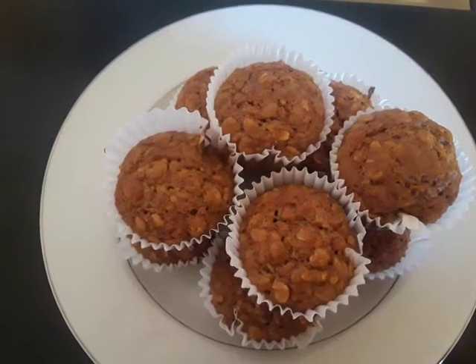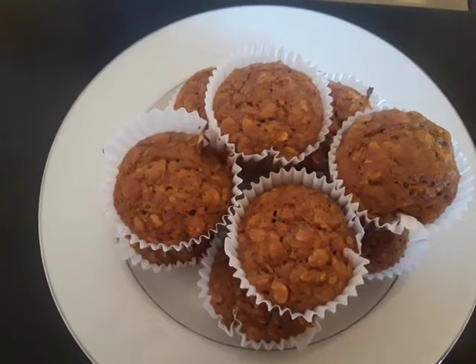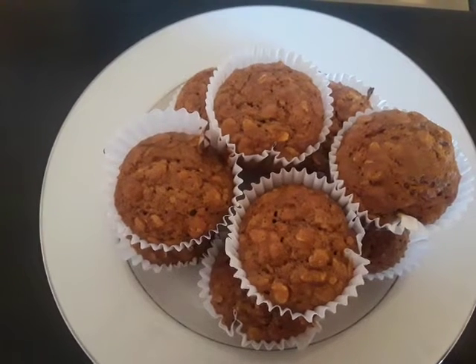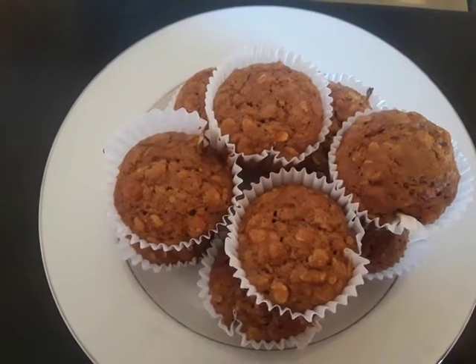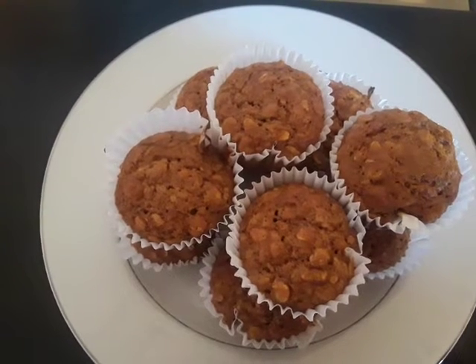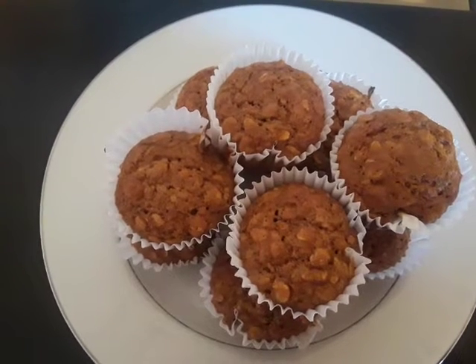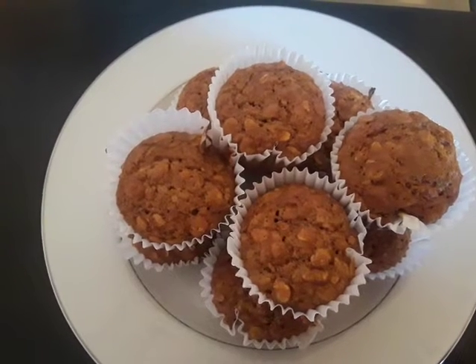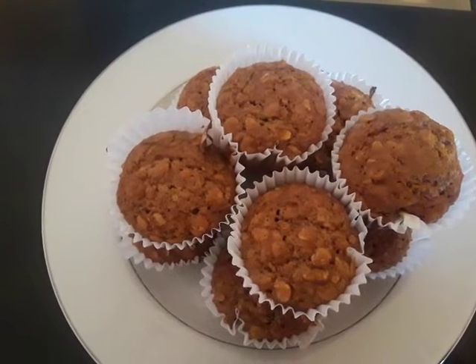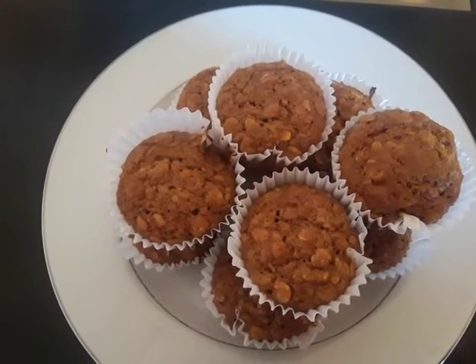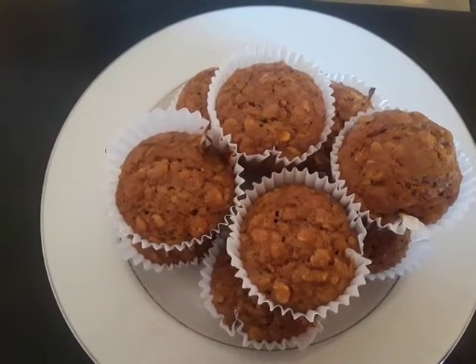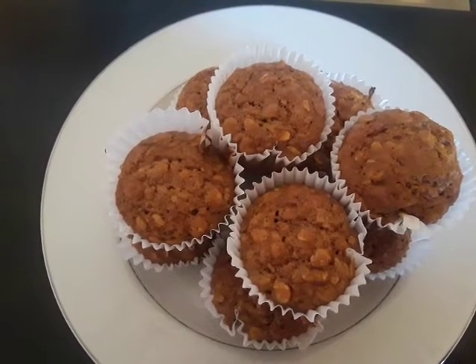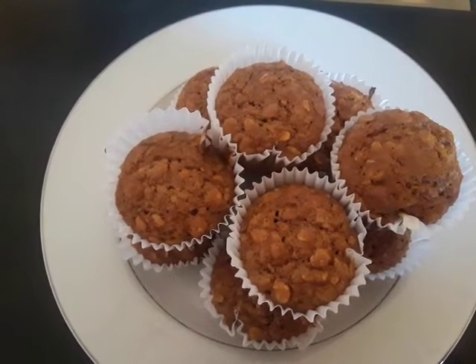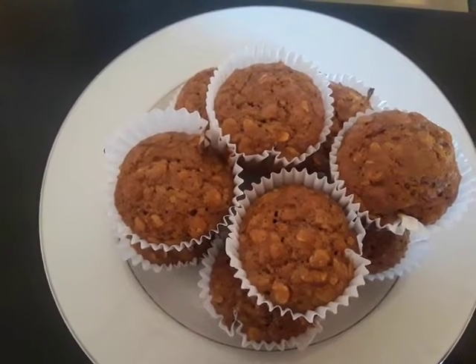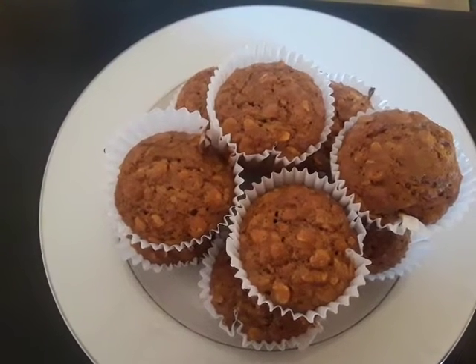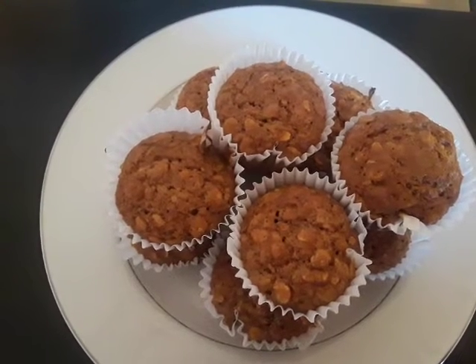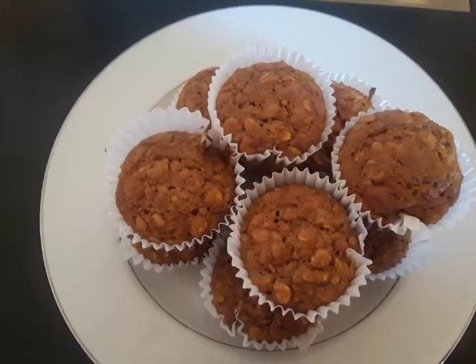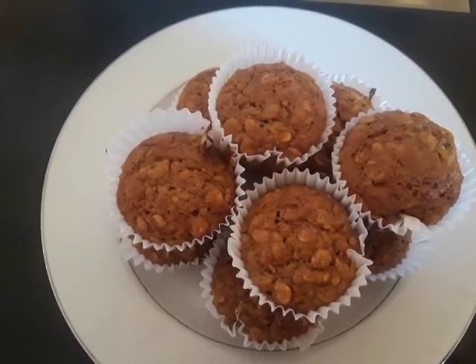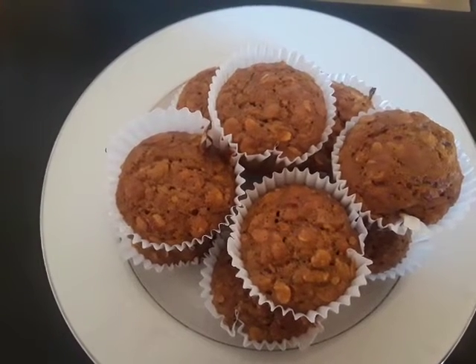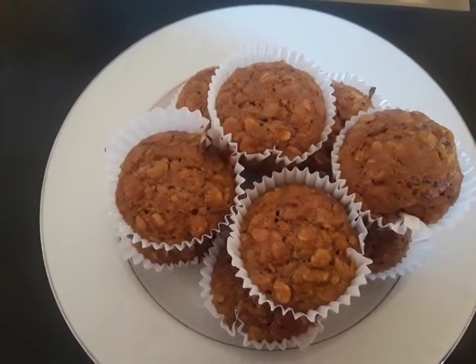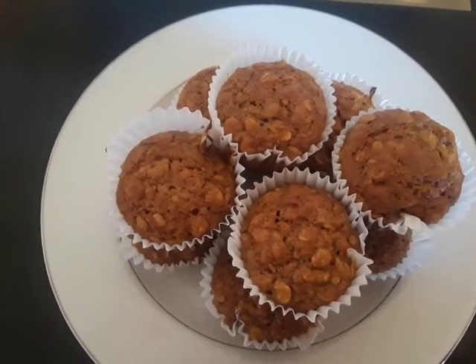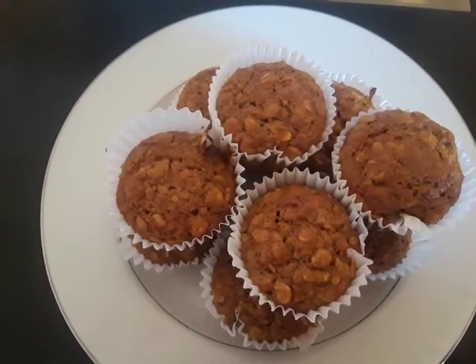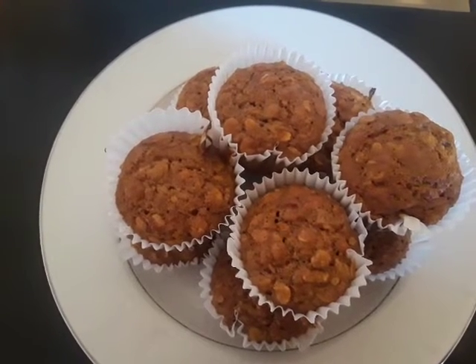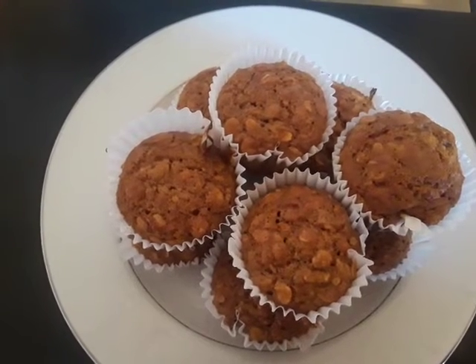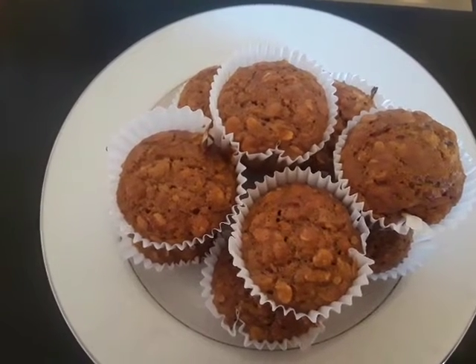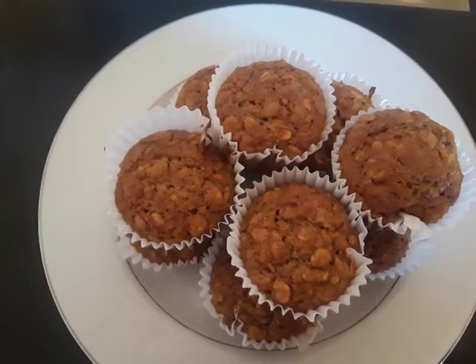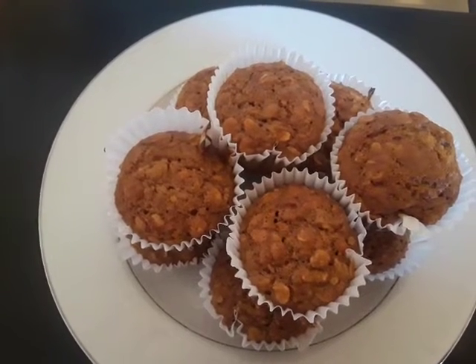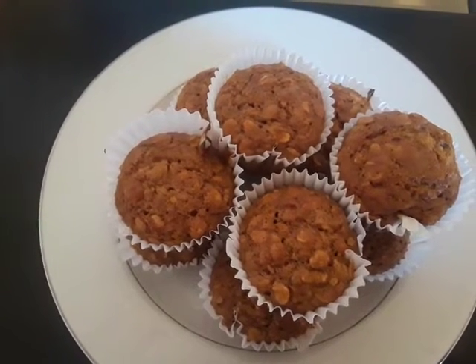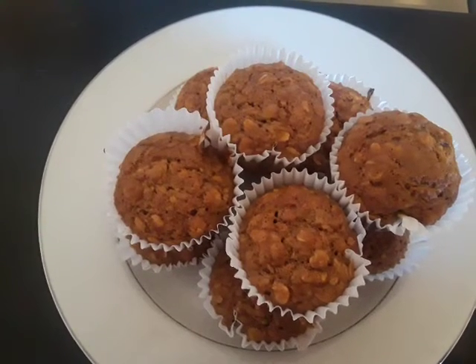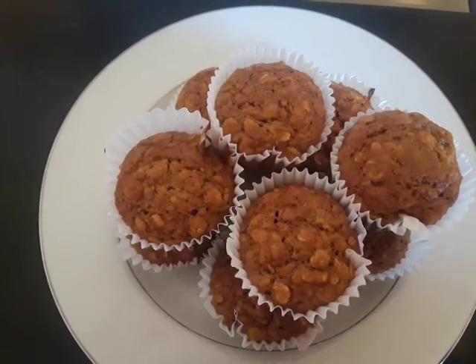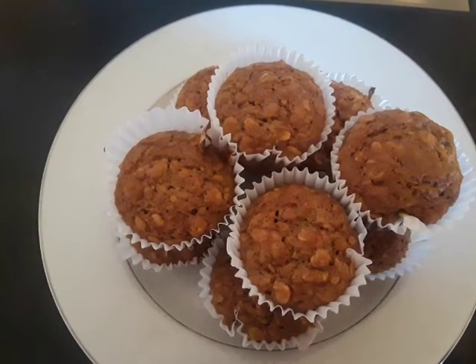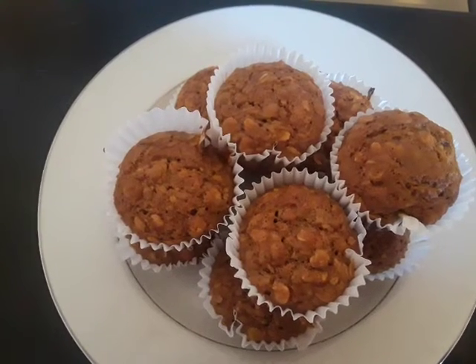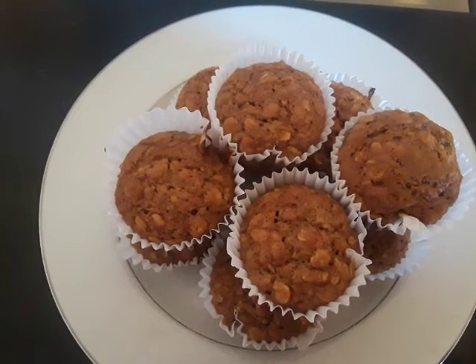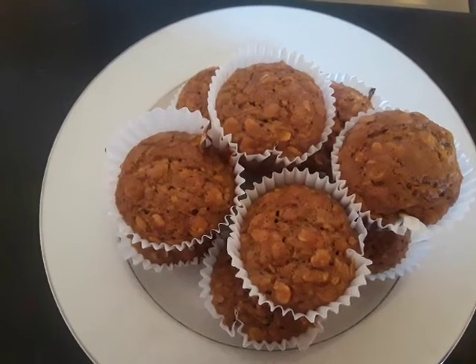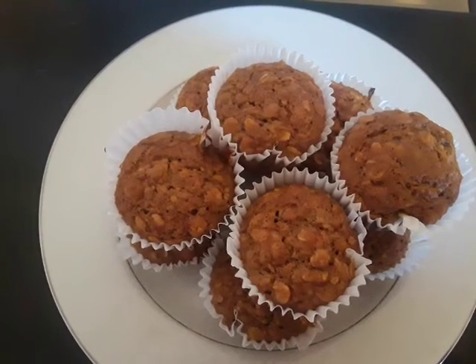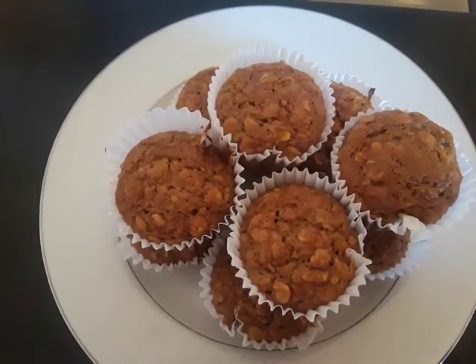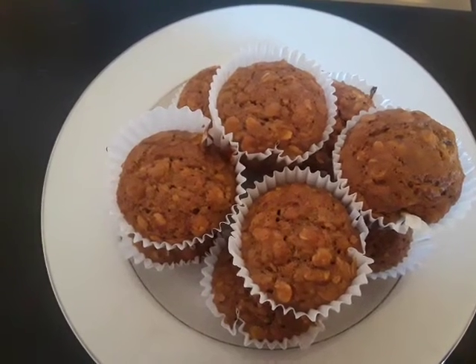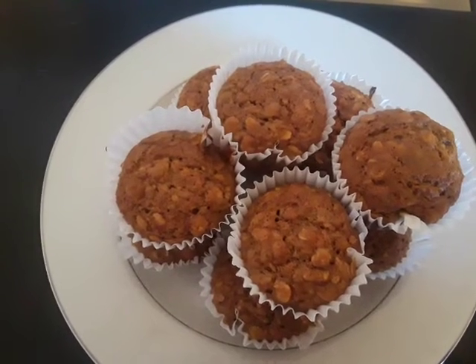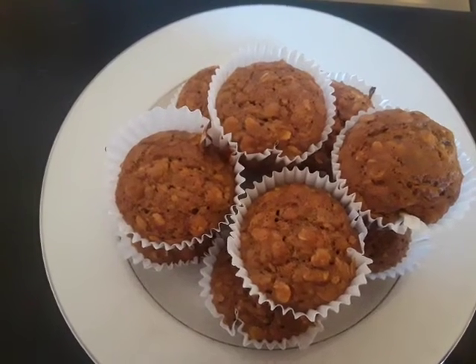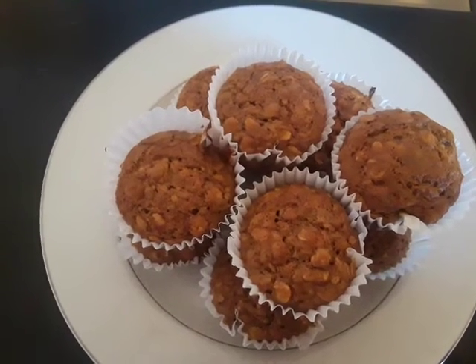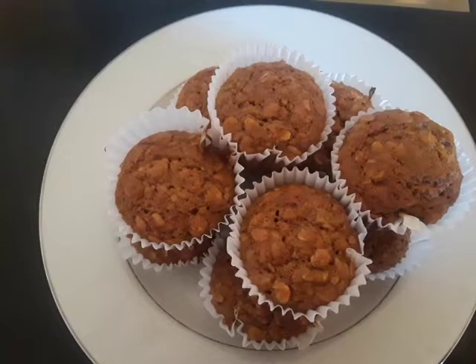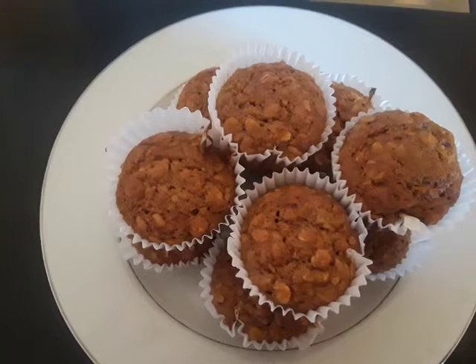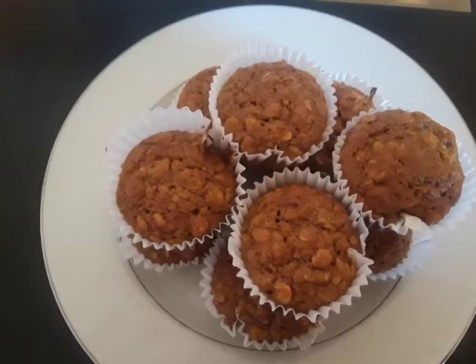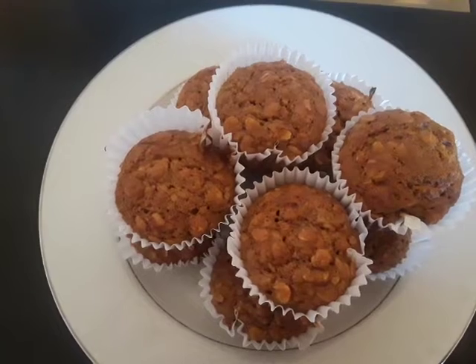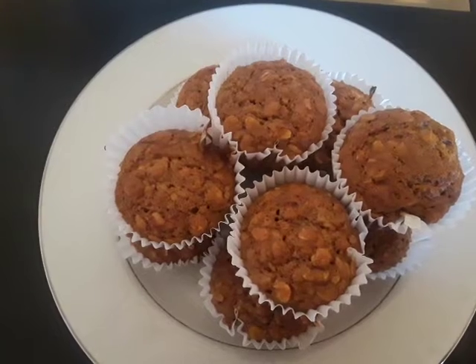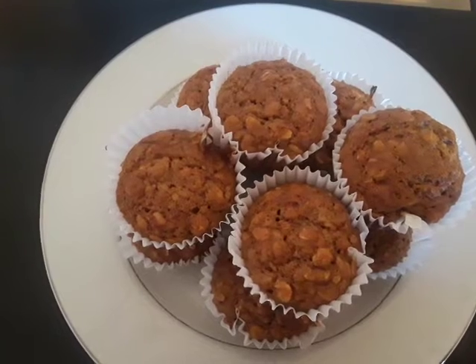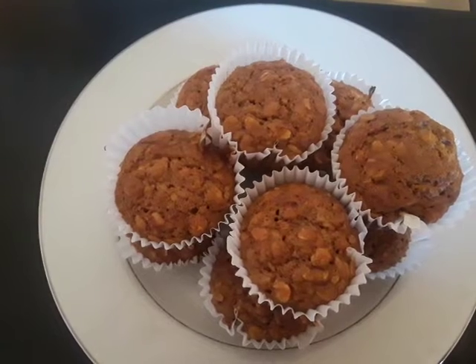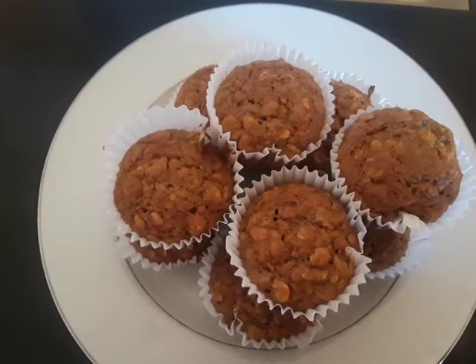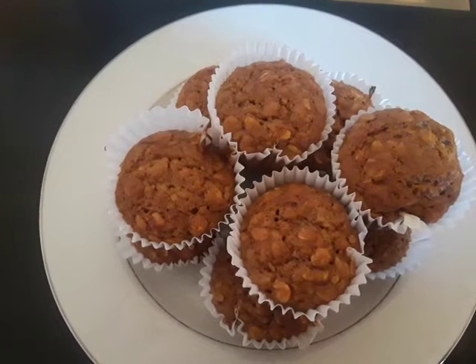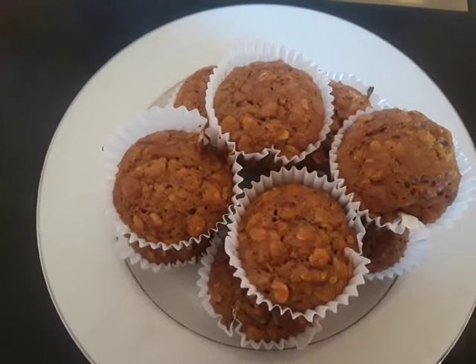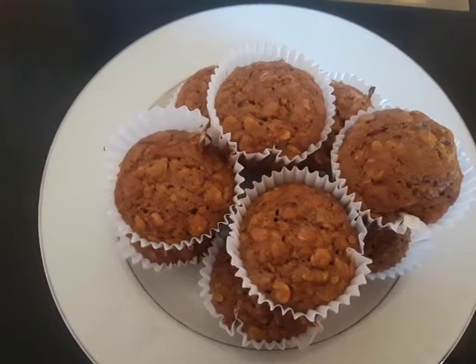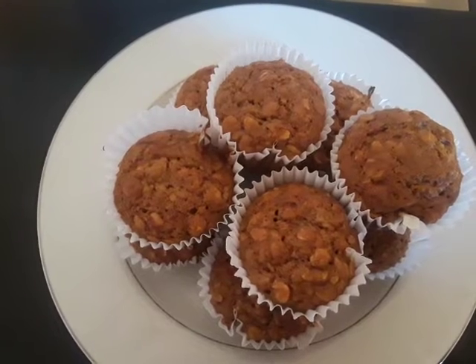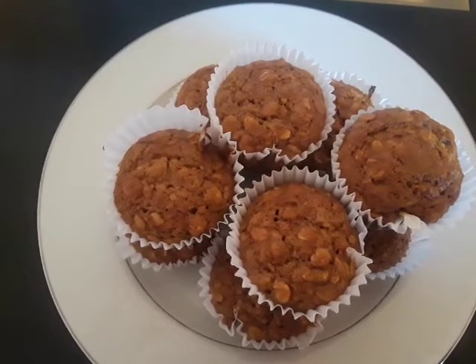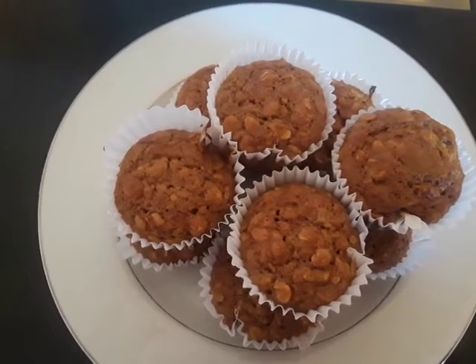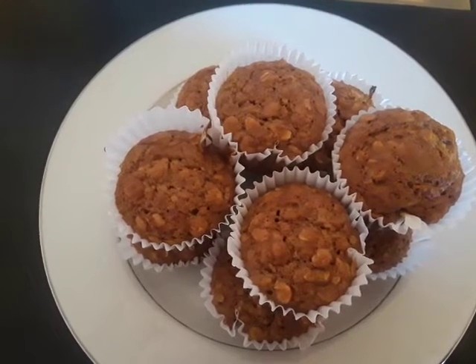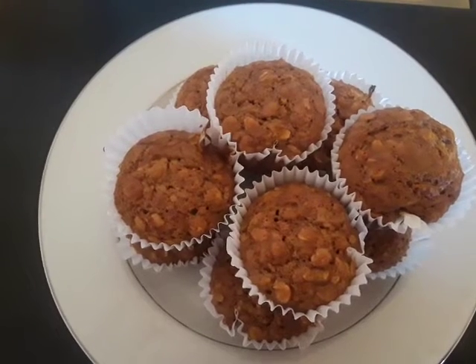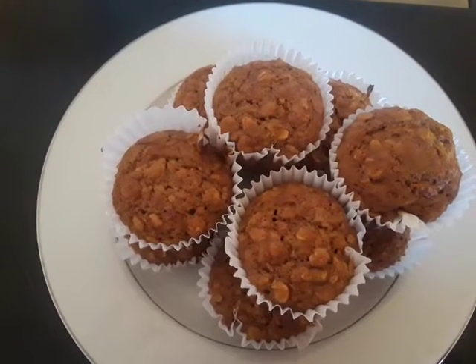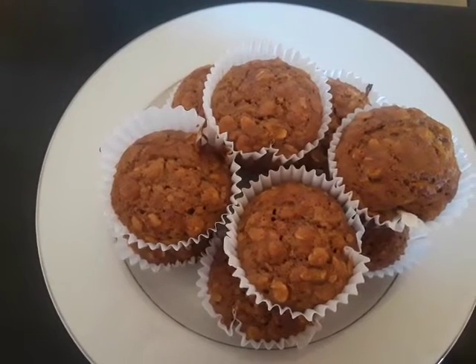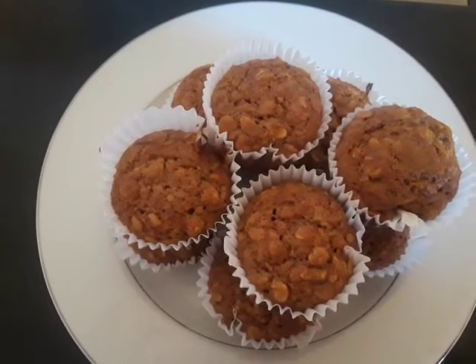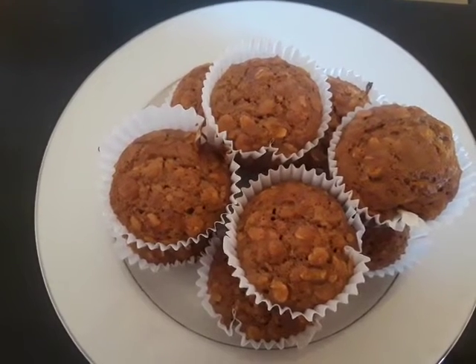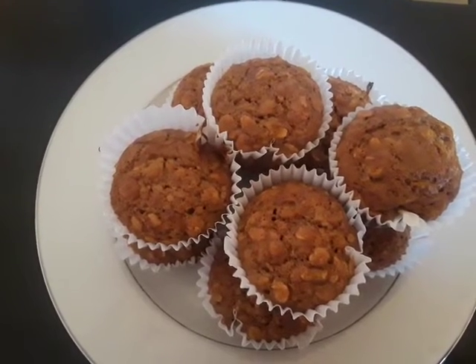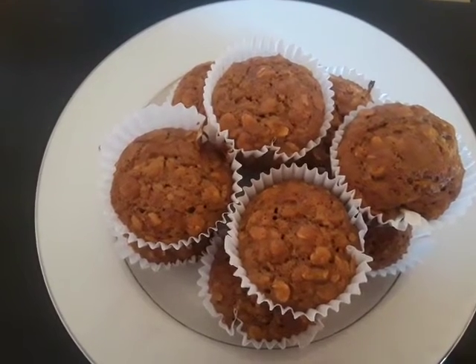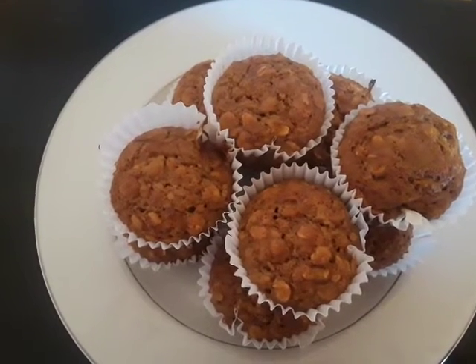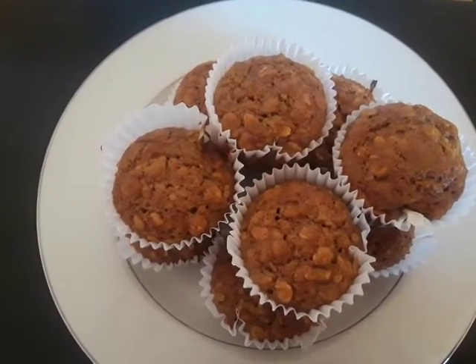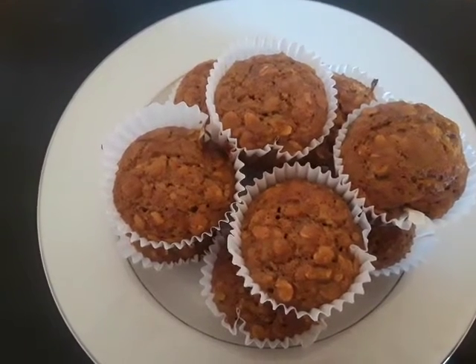One third cup of melted margarine, two eggs, and one cup of unsweetened applesauce.